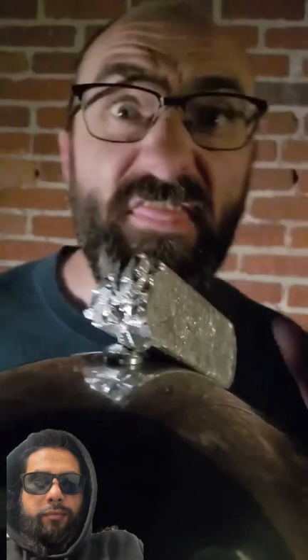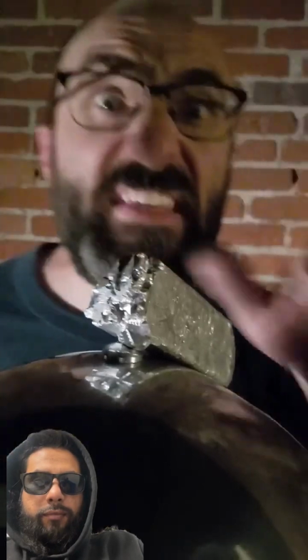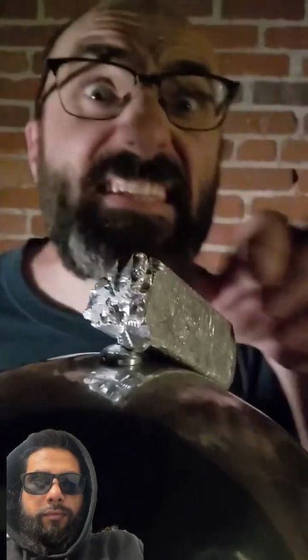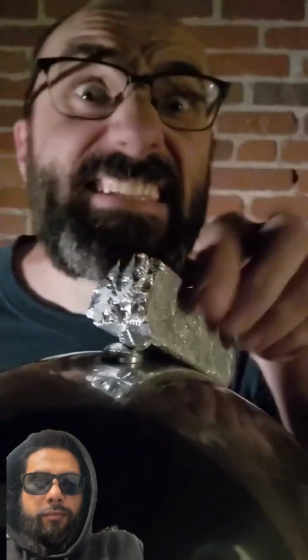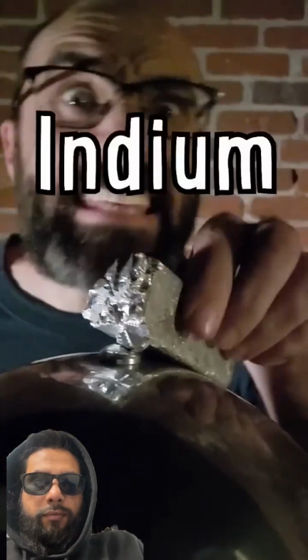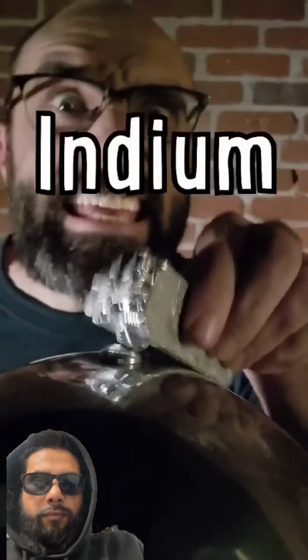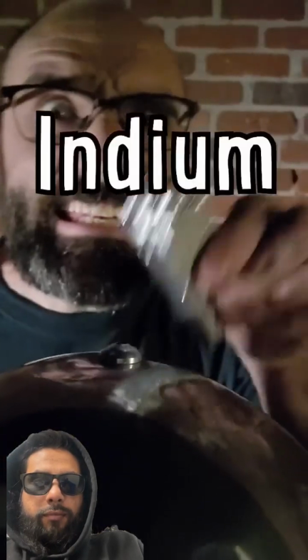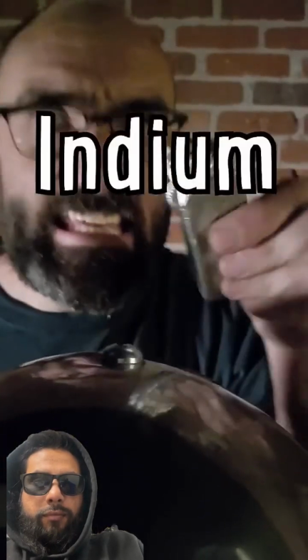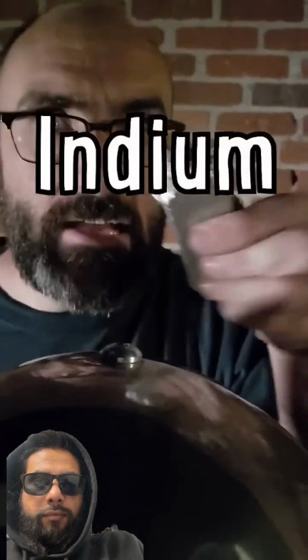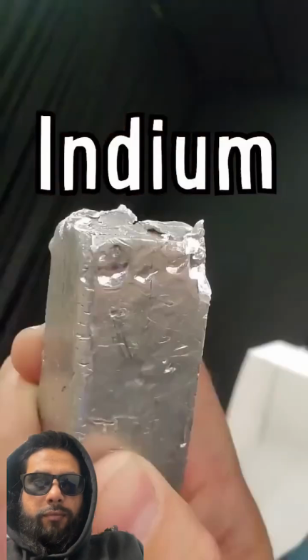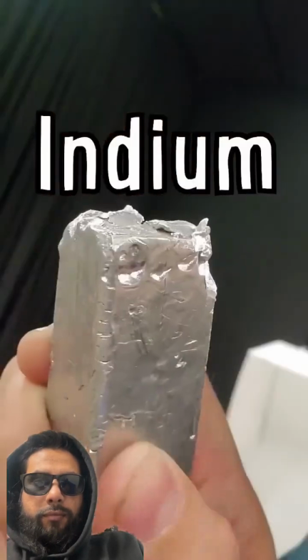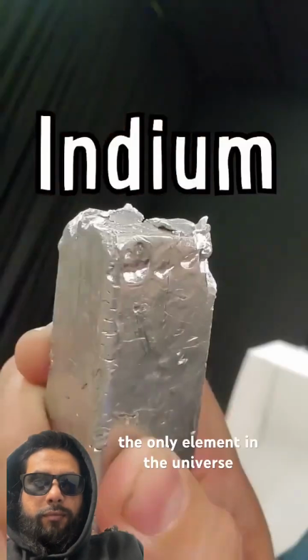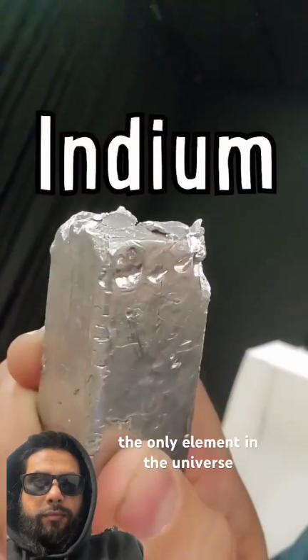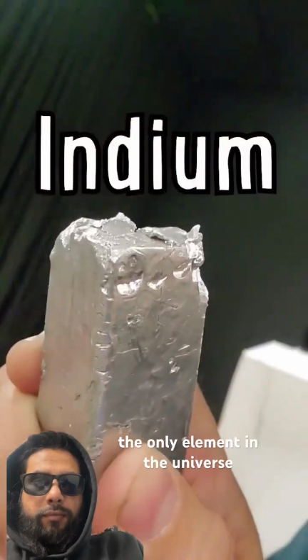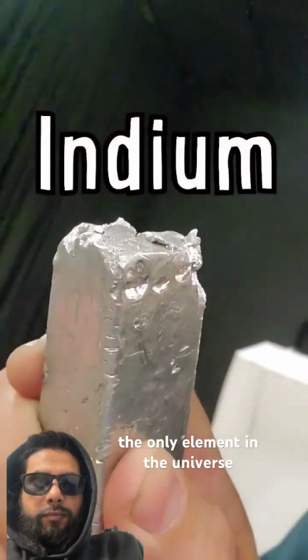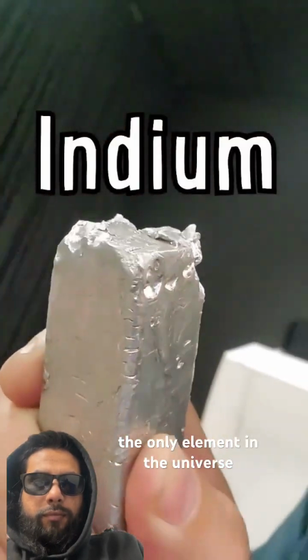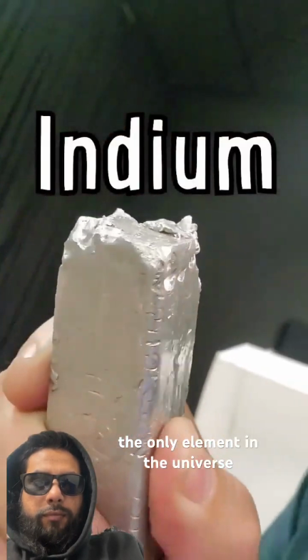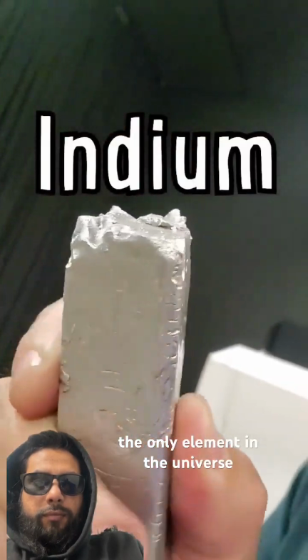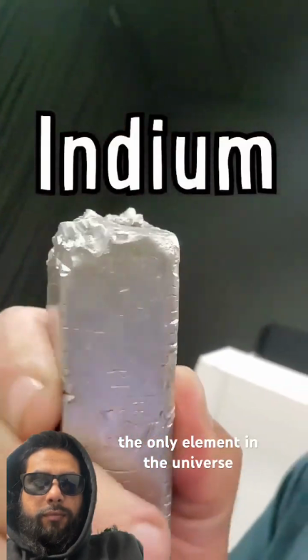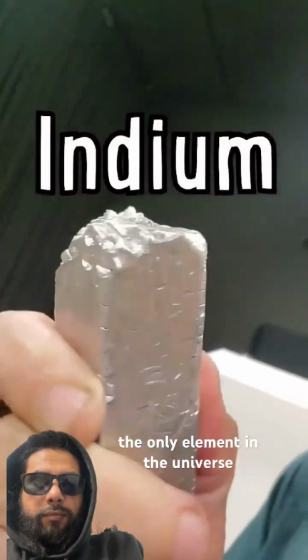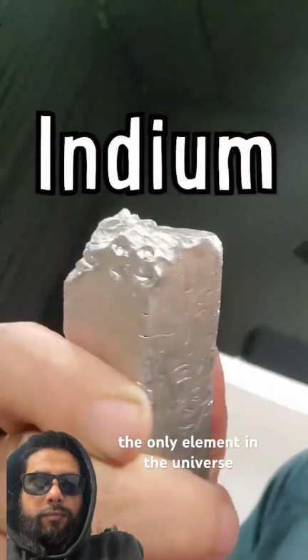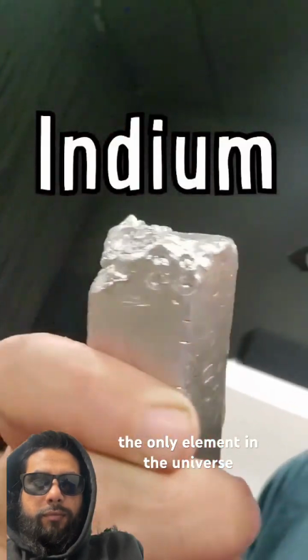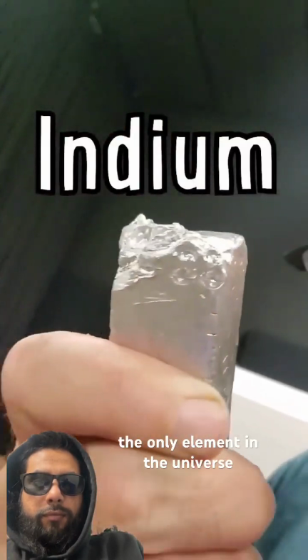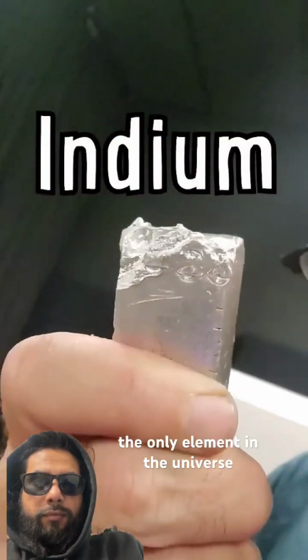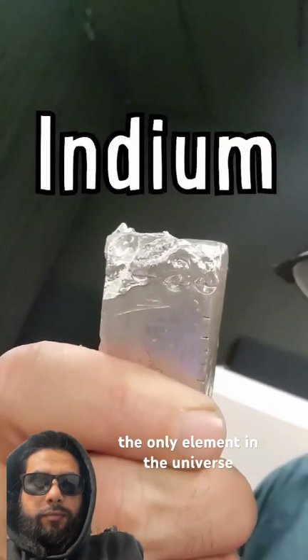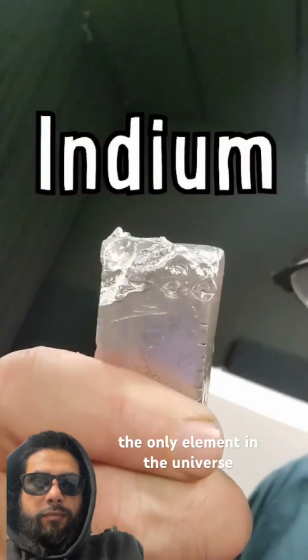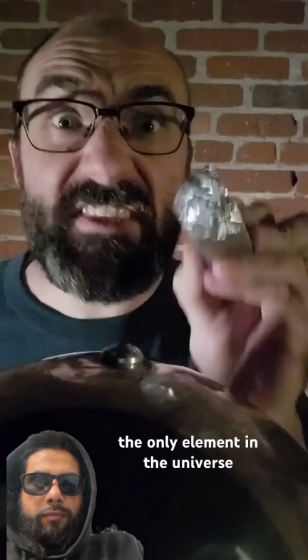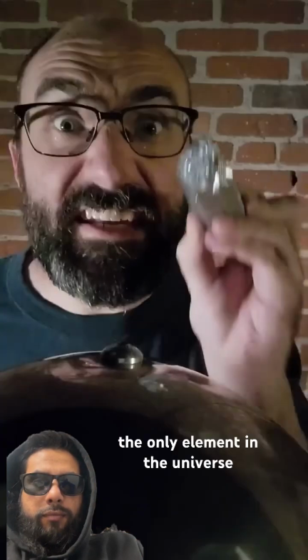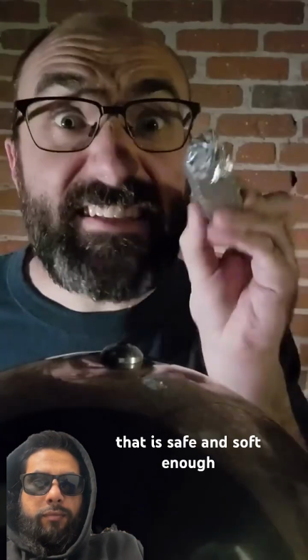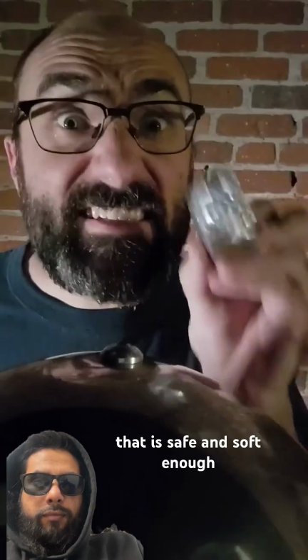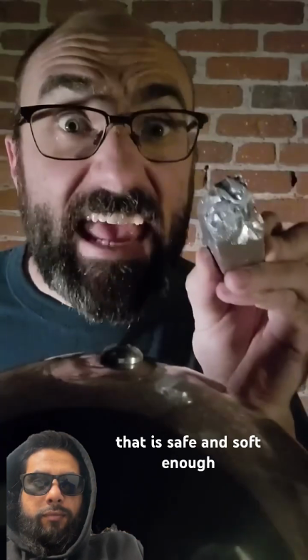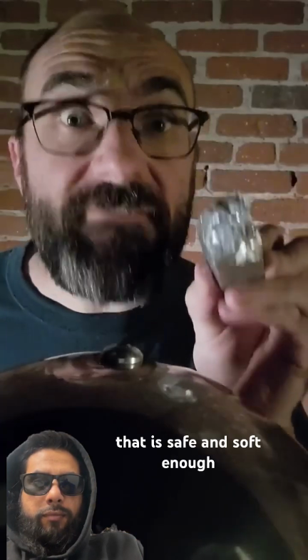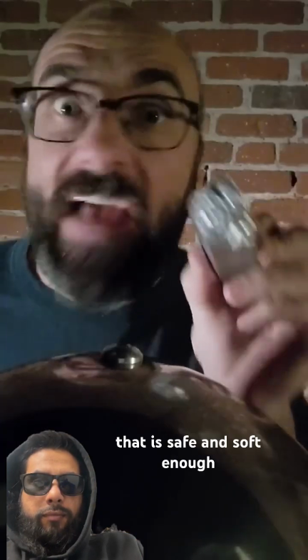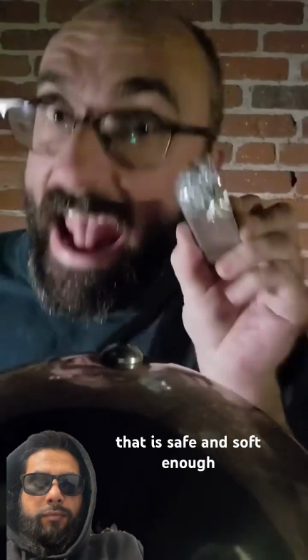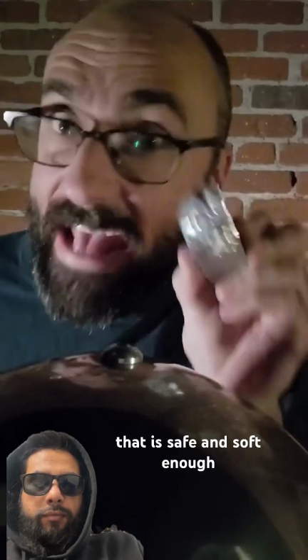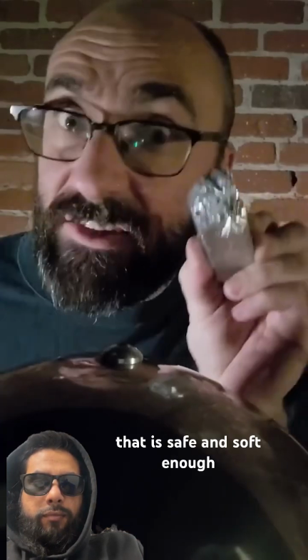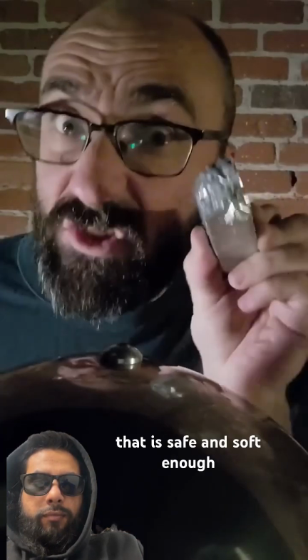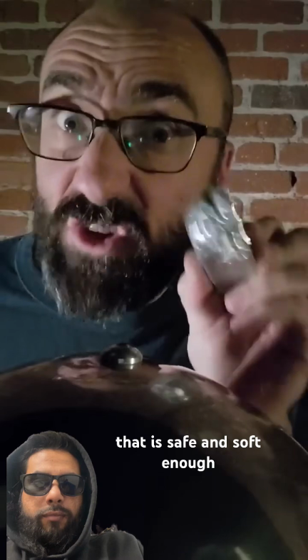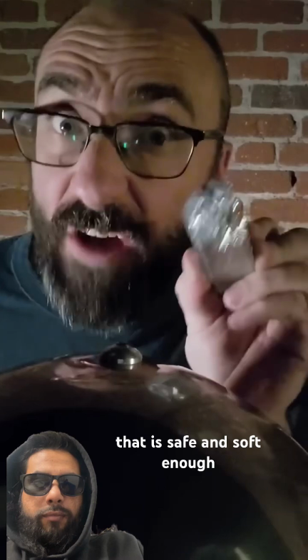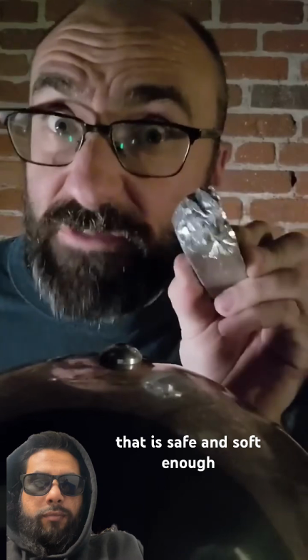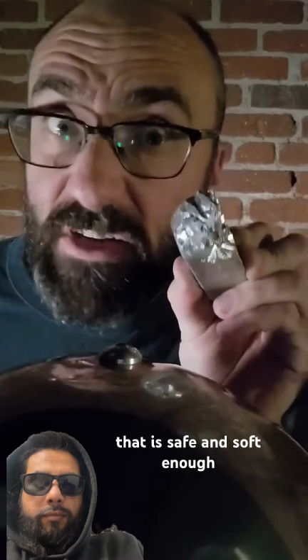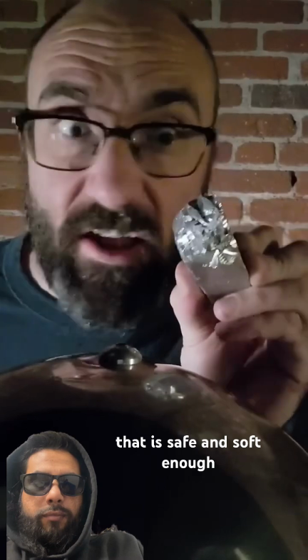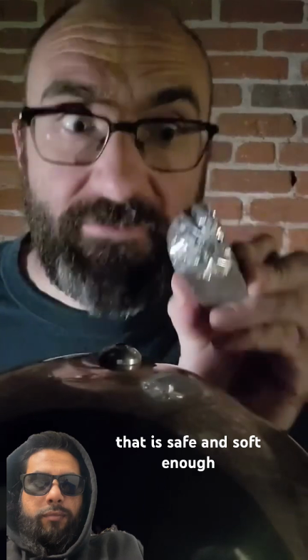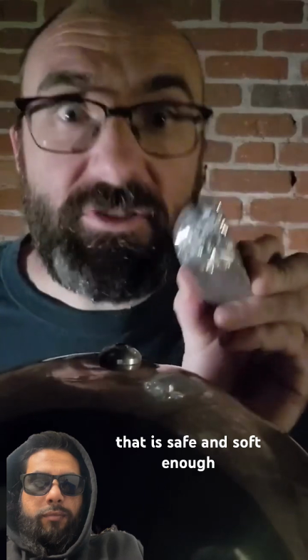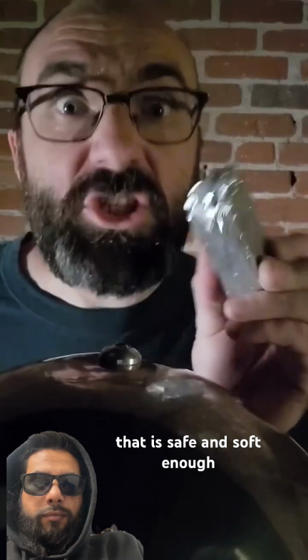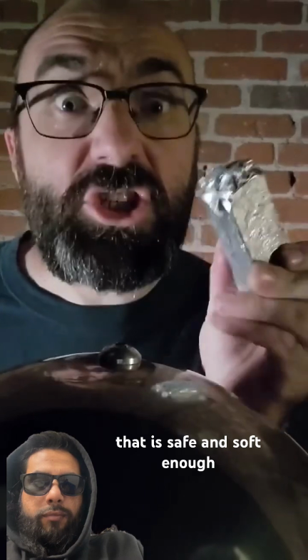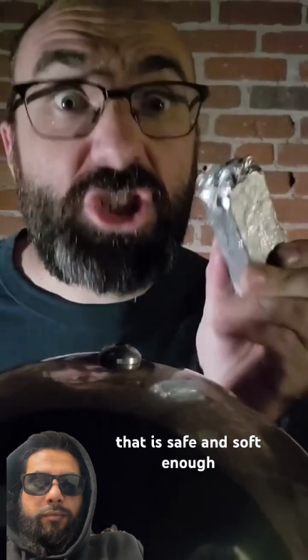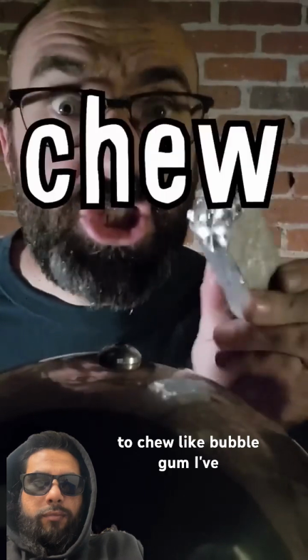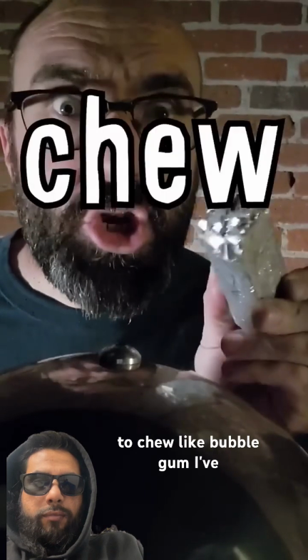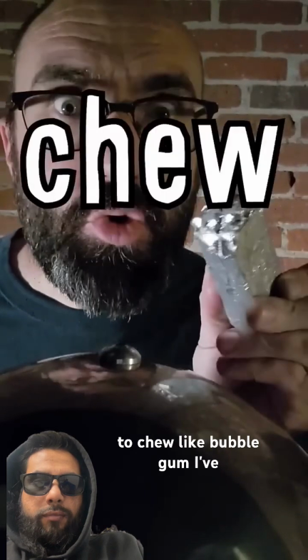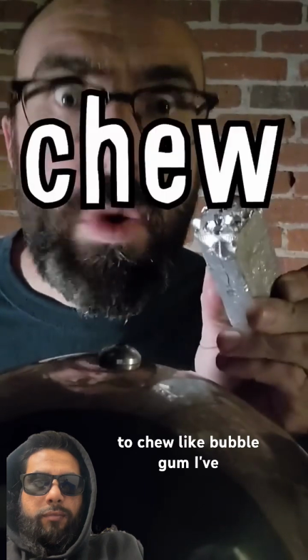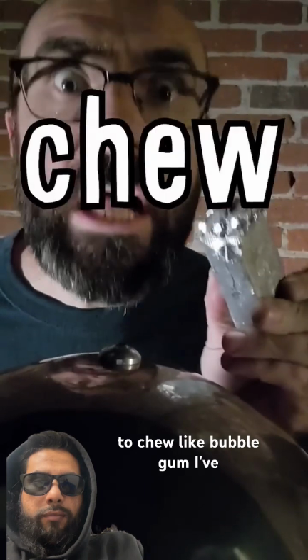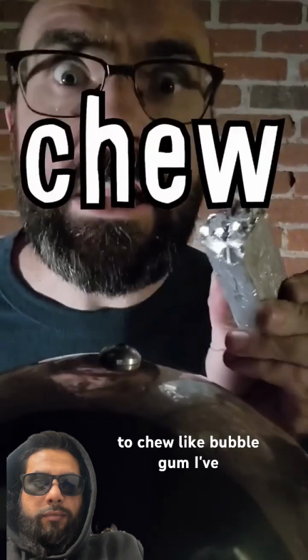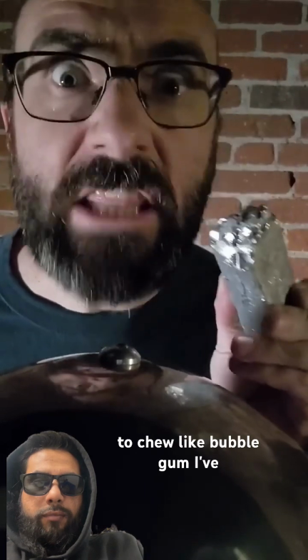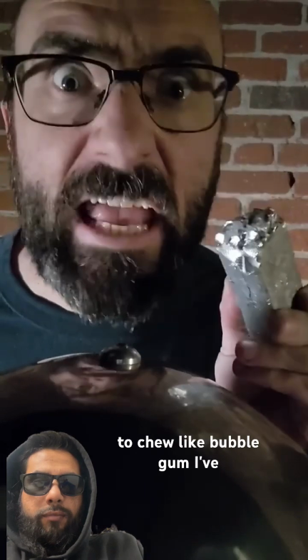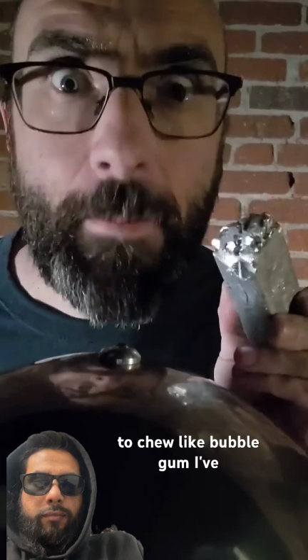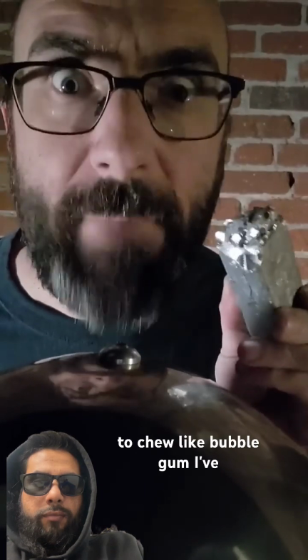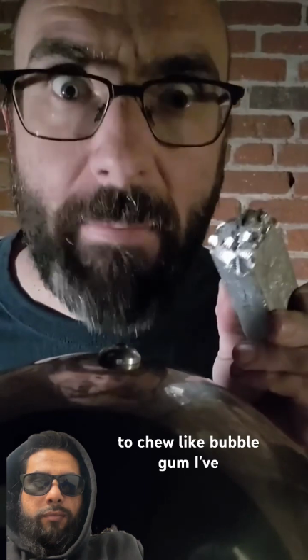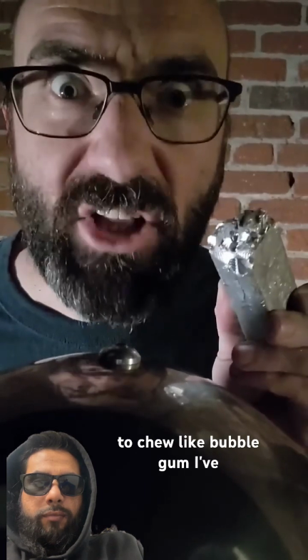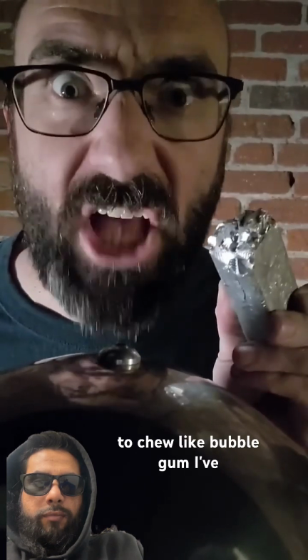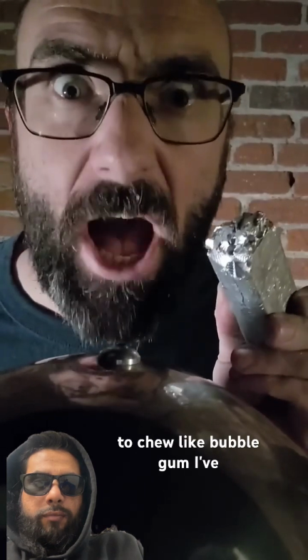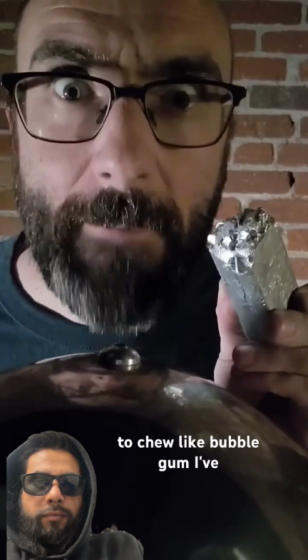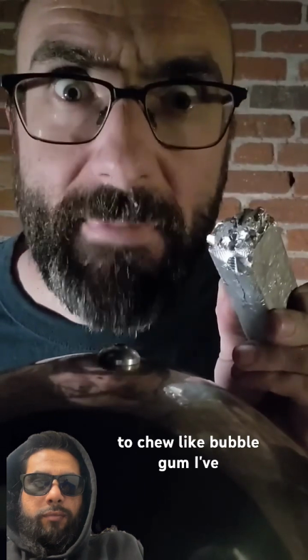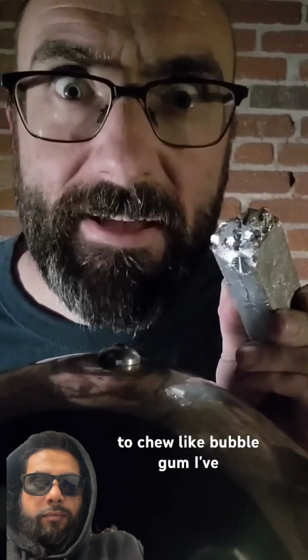This is indium, the only element in the universe that is safe and soft enough to chew like bubble gum.